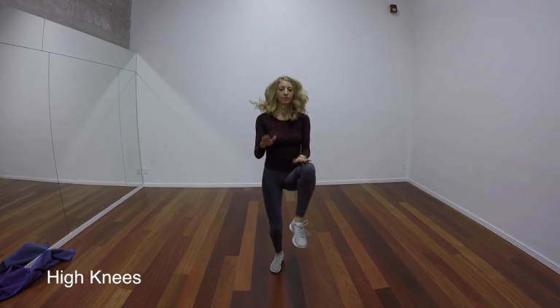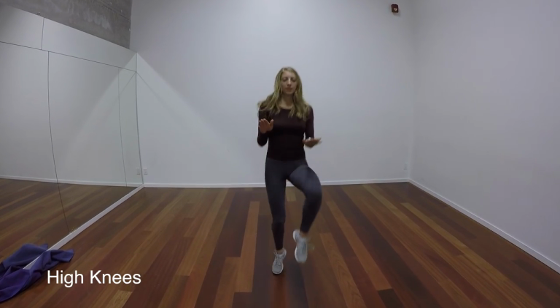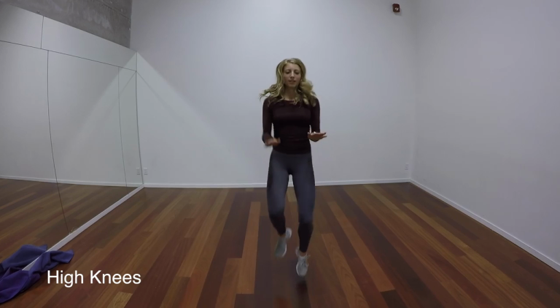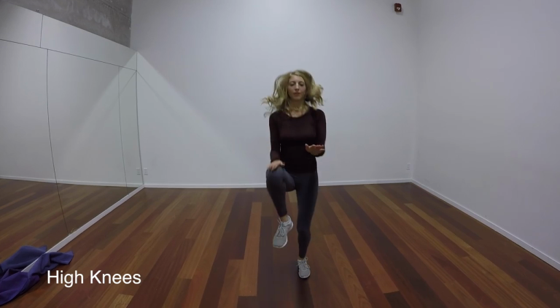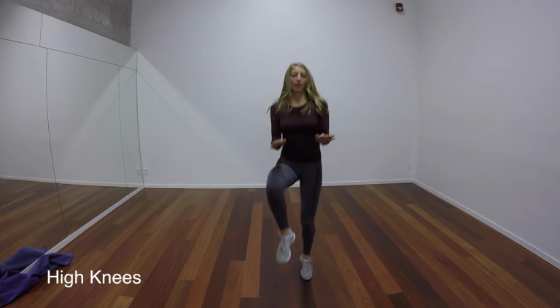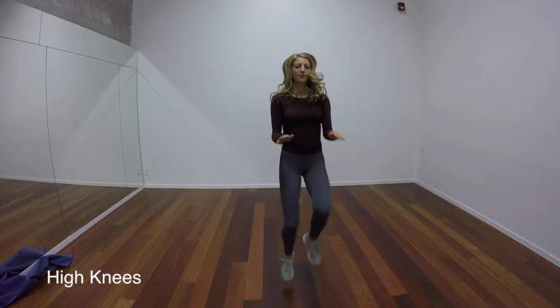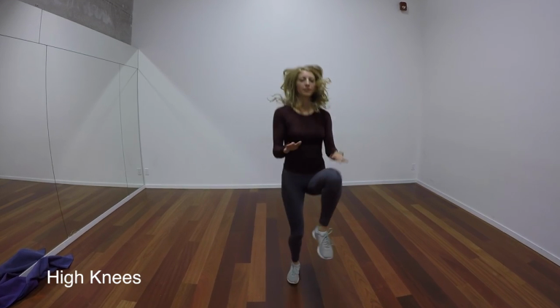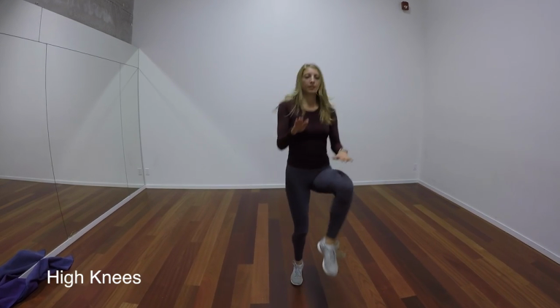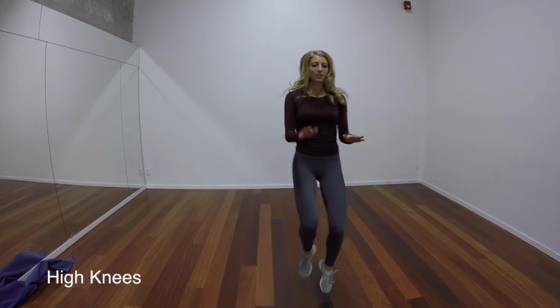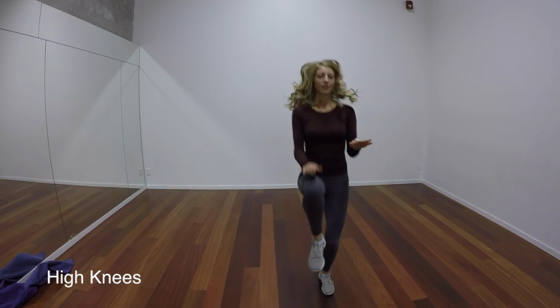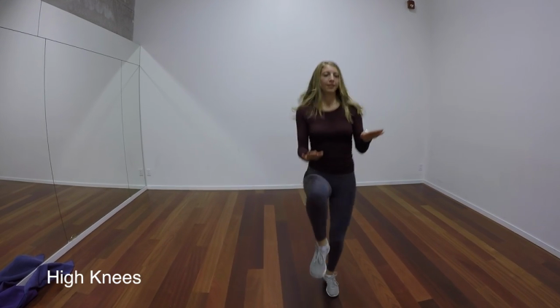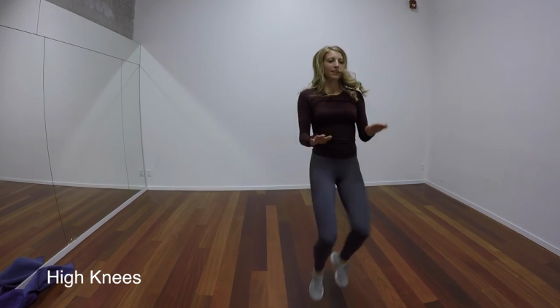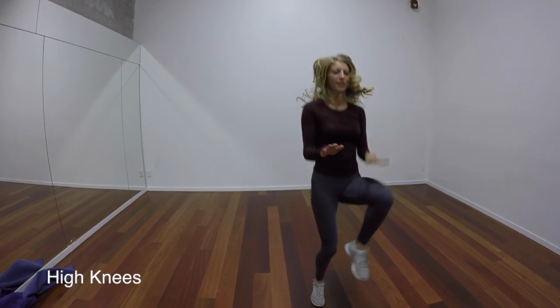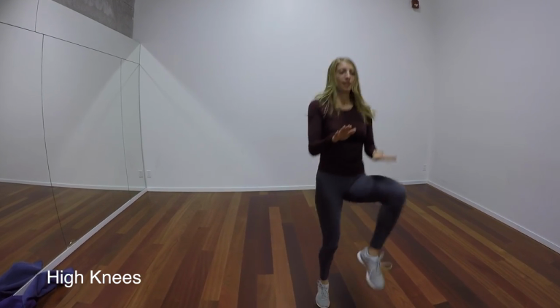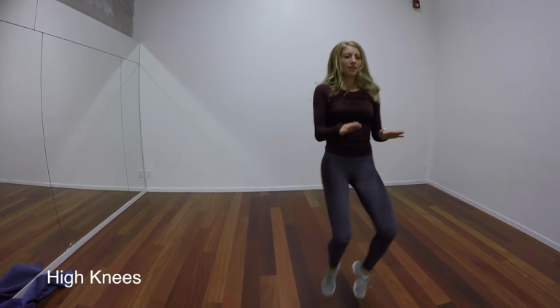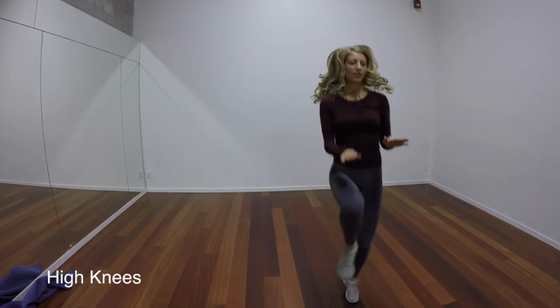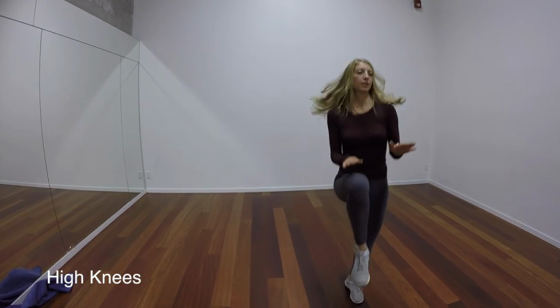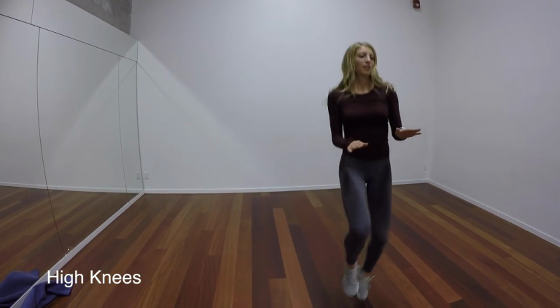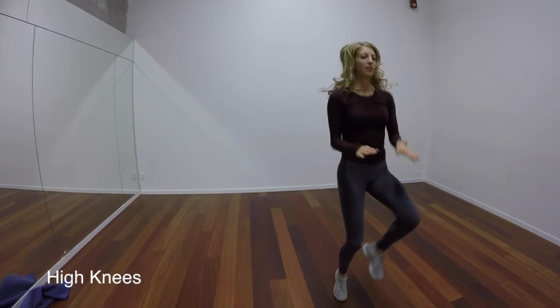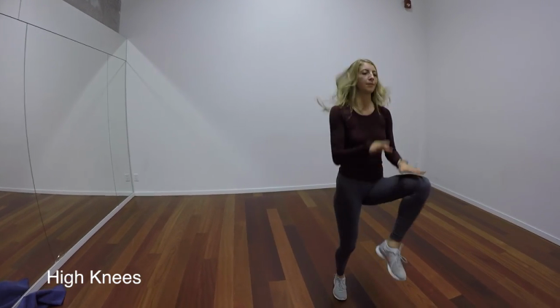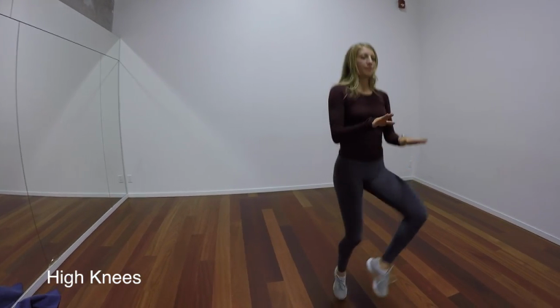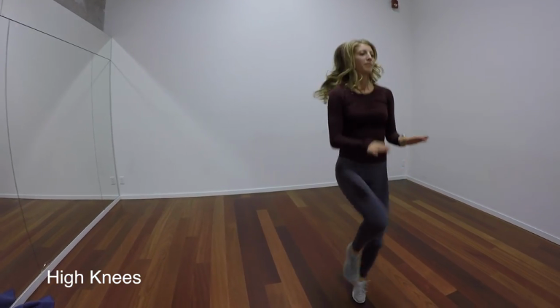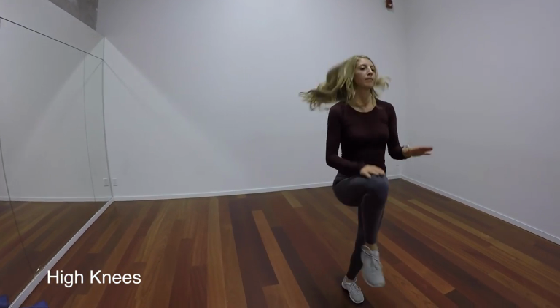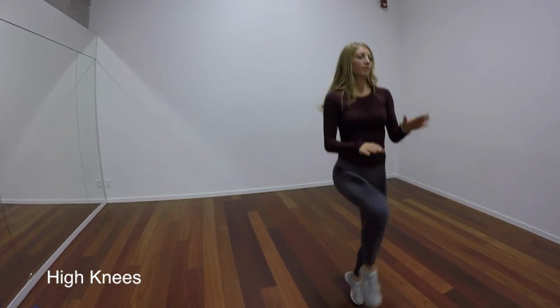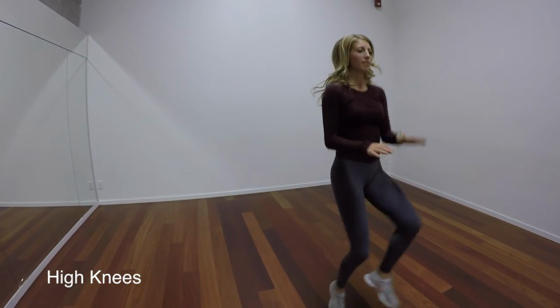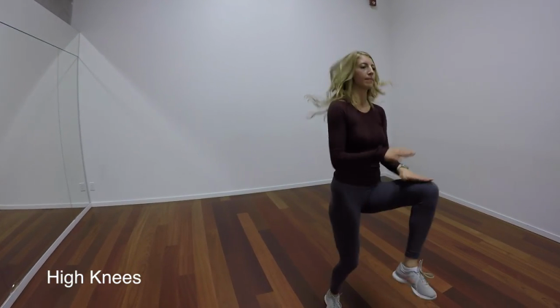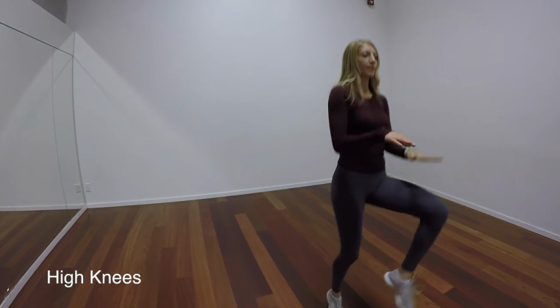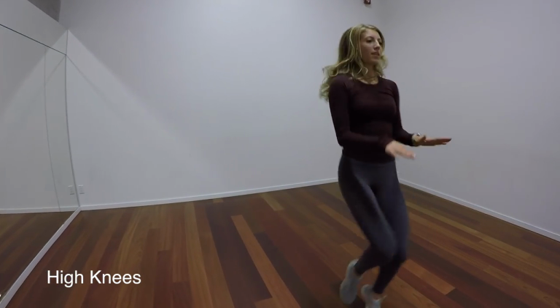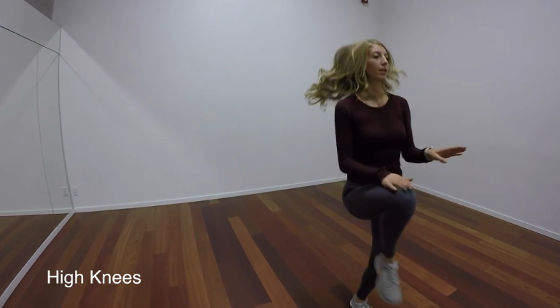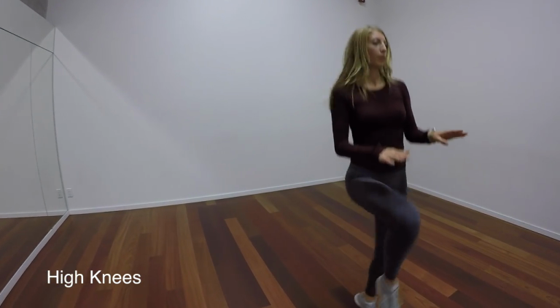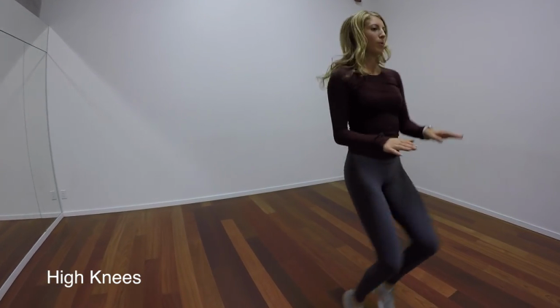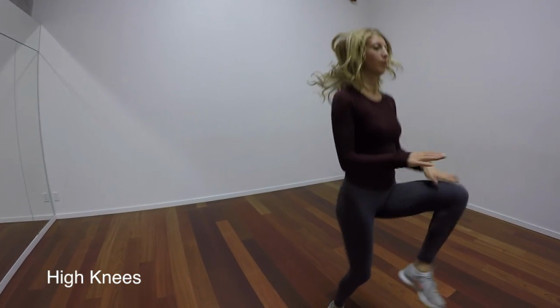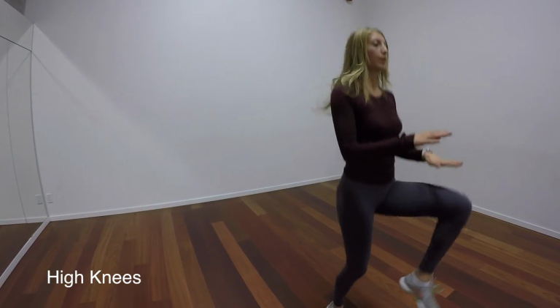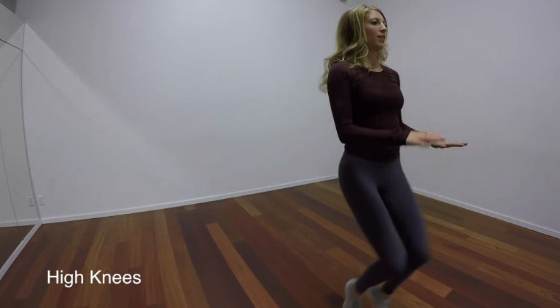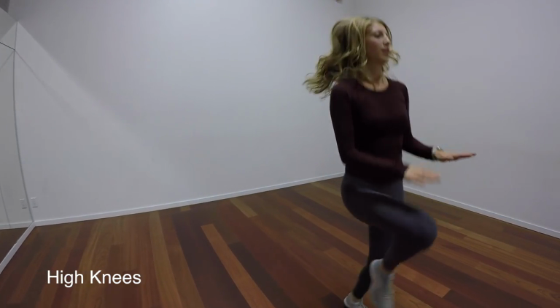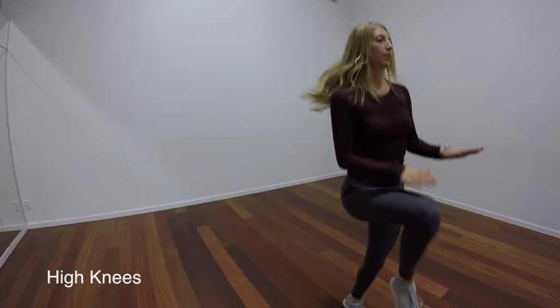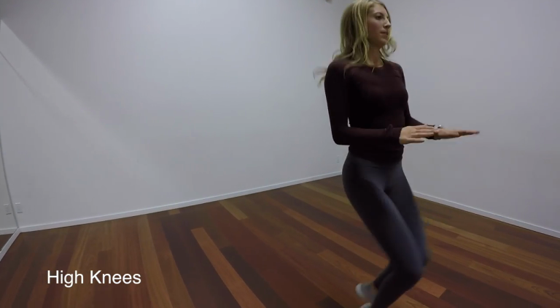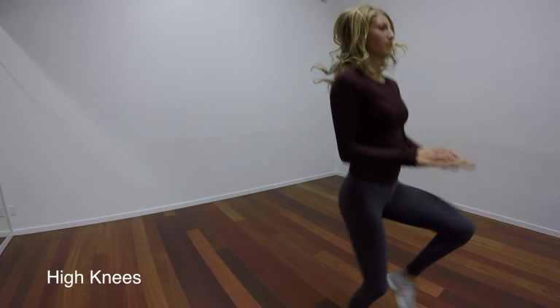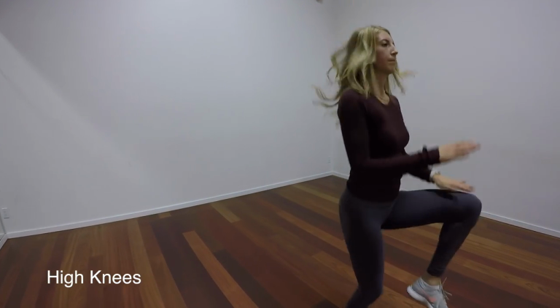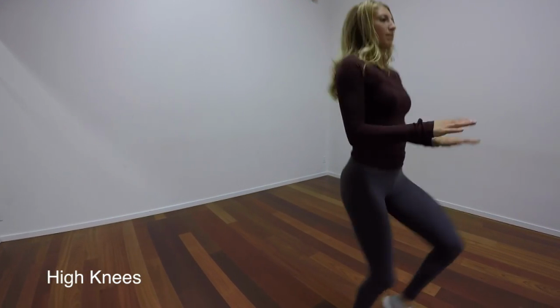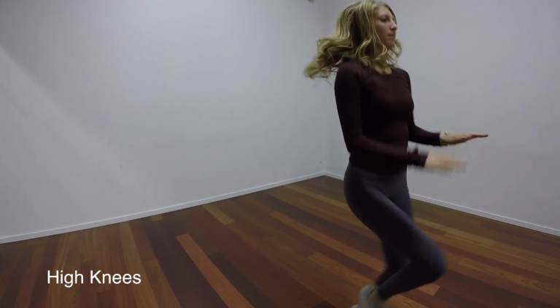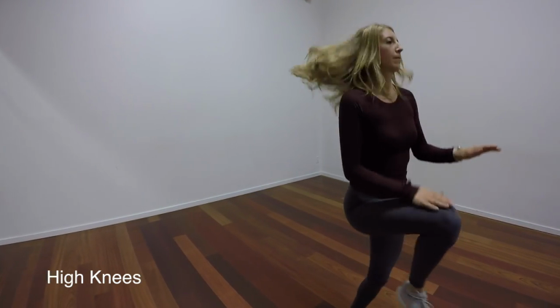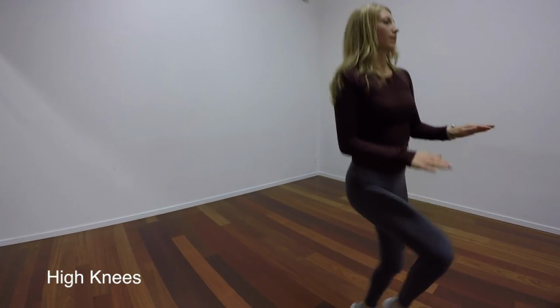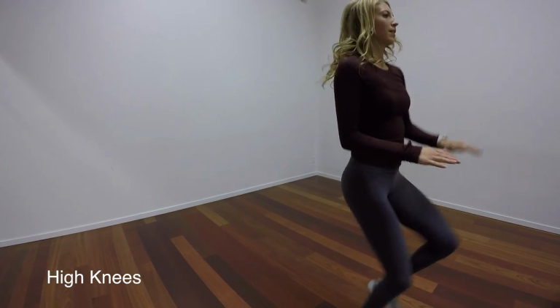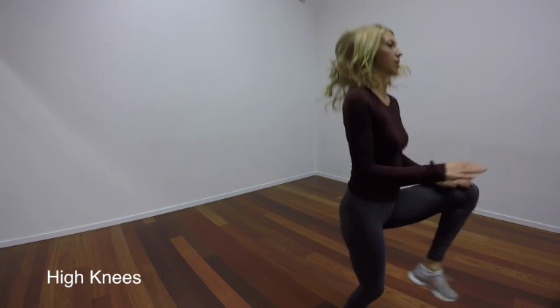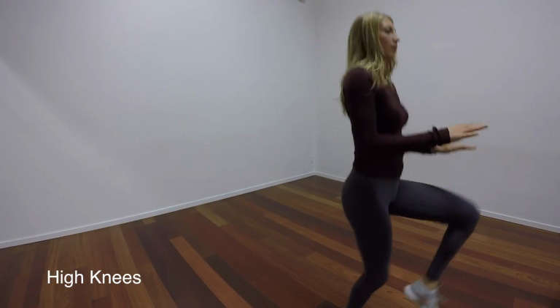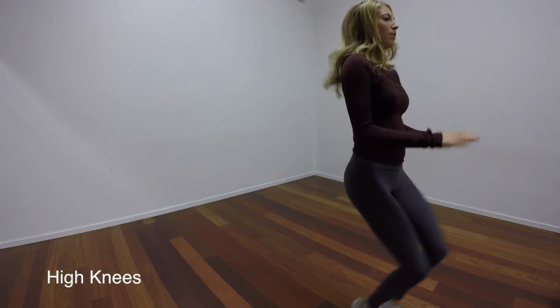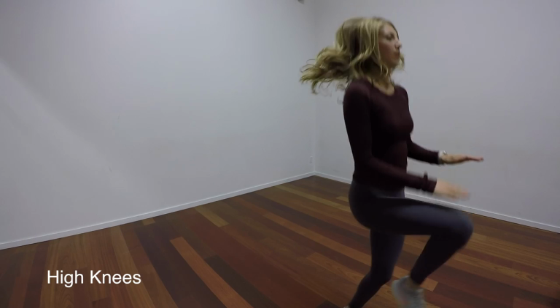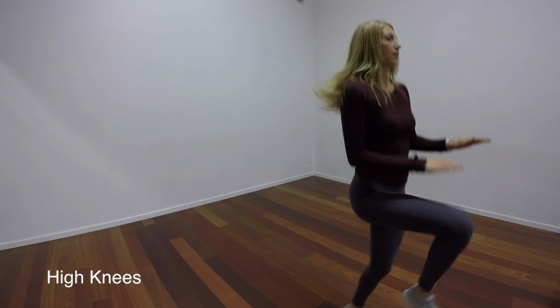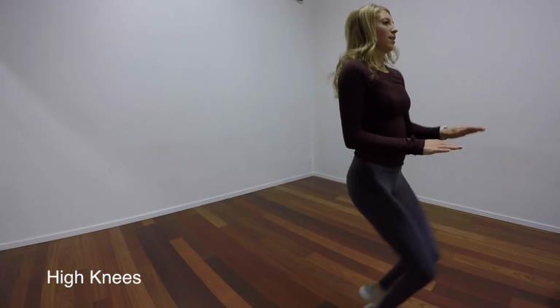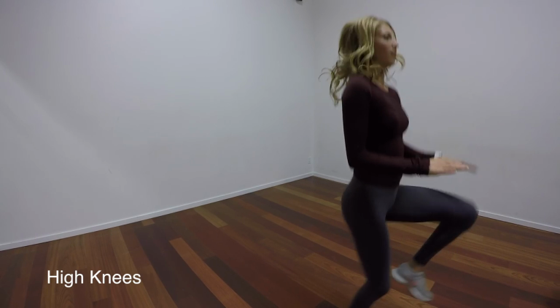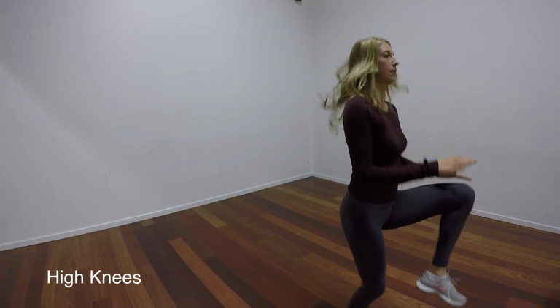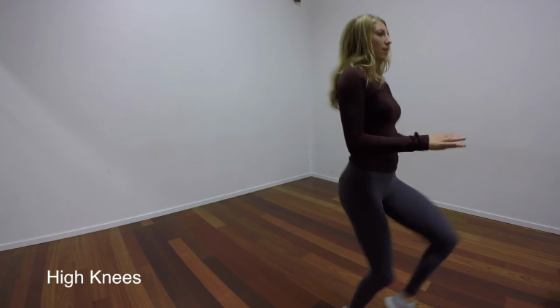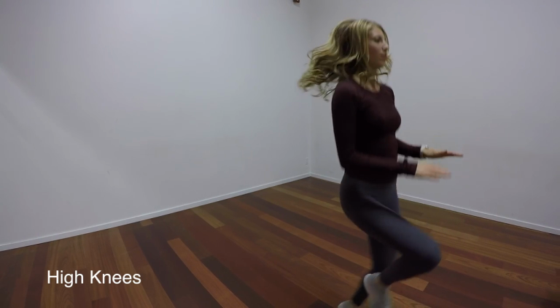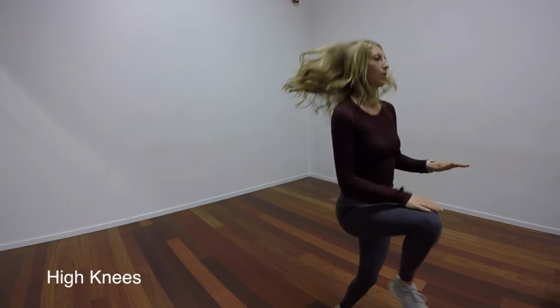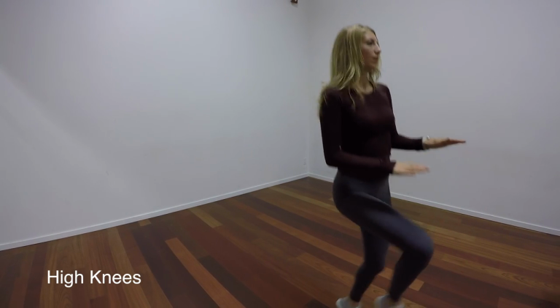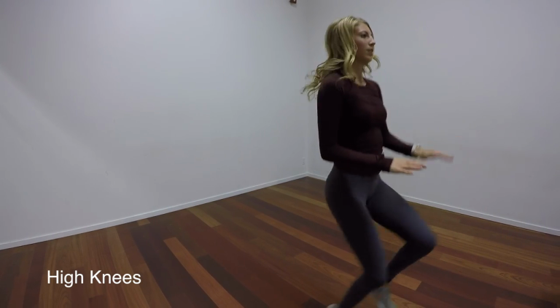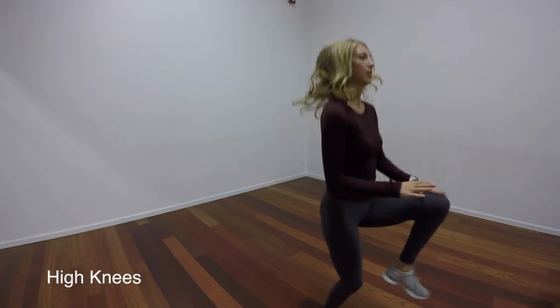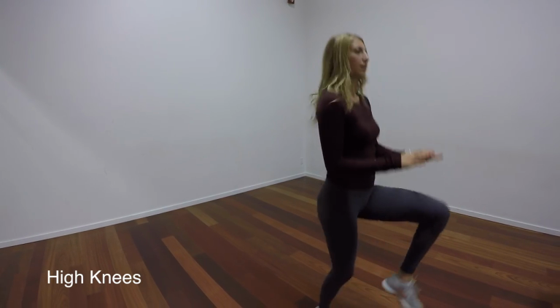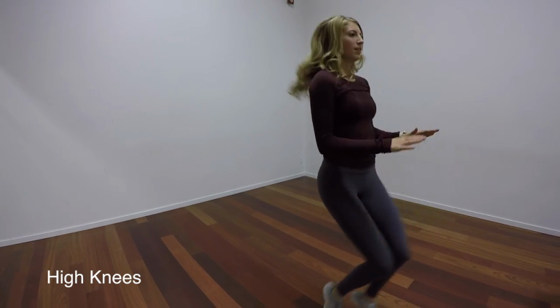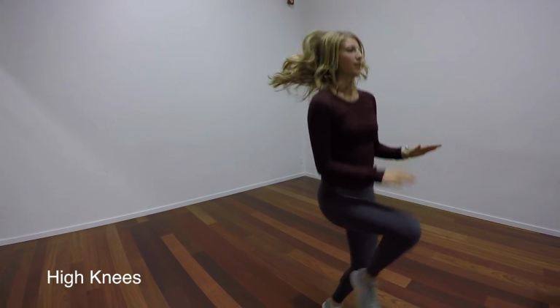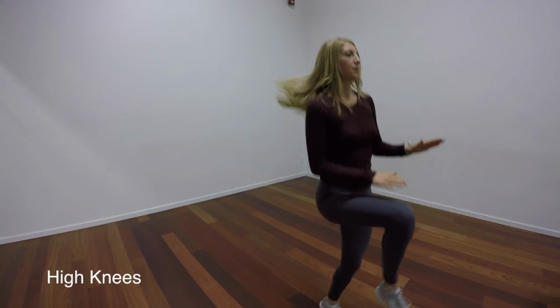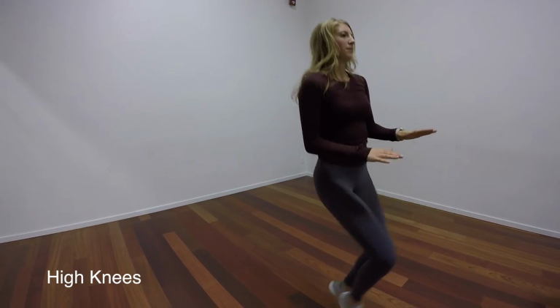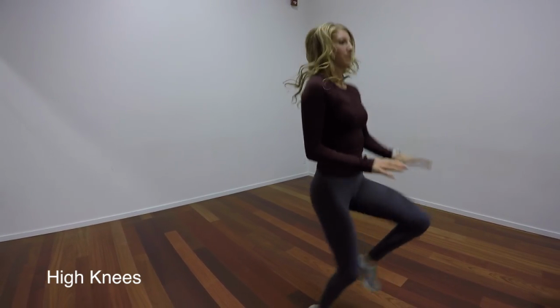For our first exercise, we're just going to start with some cardio. I'm holding my hands out about waist level and bringing my knees up.